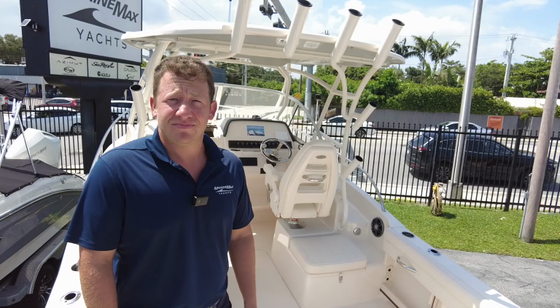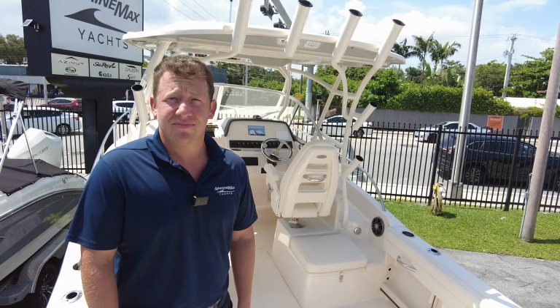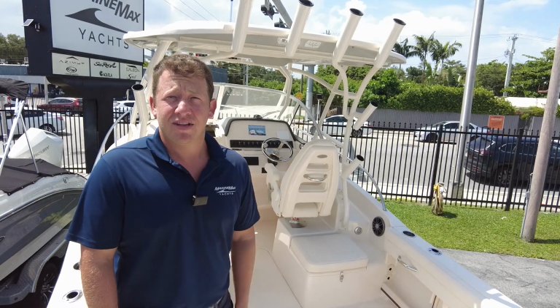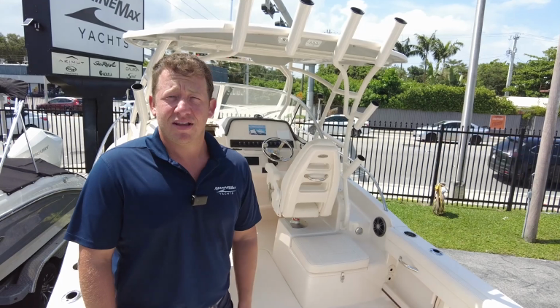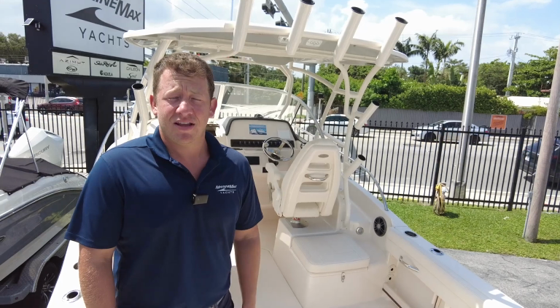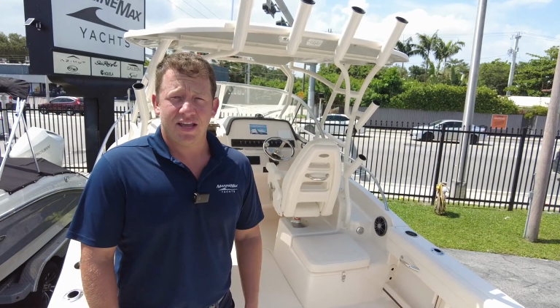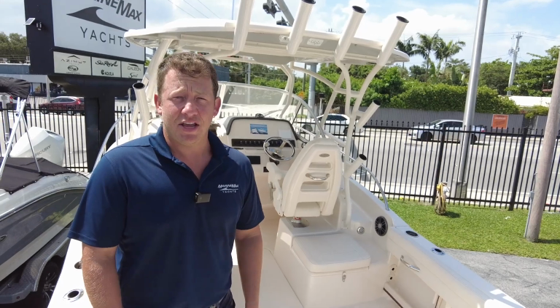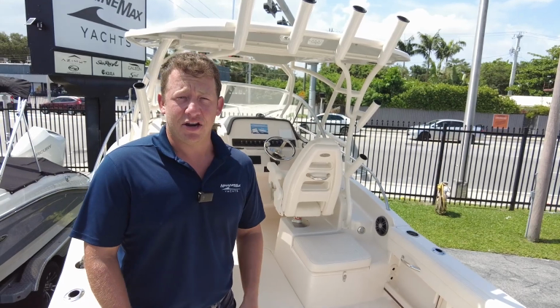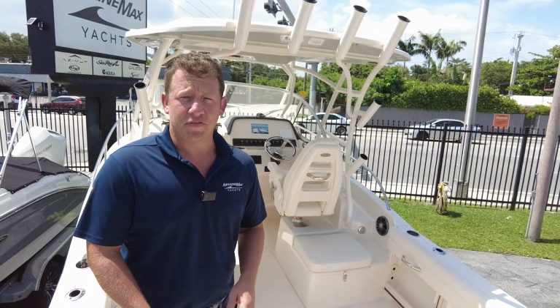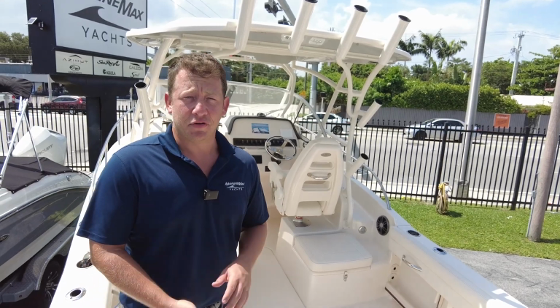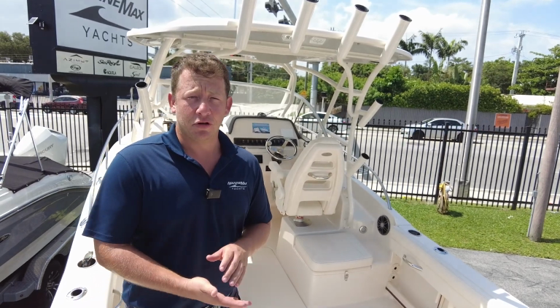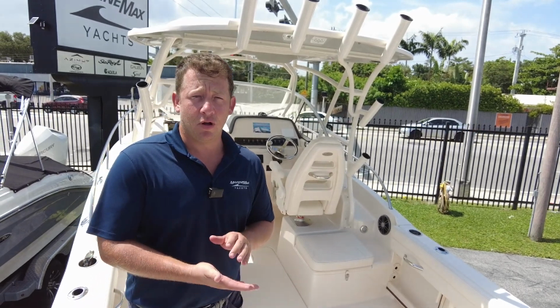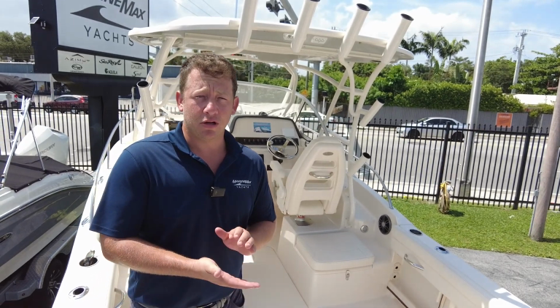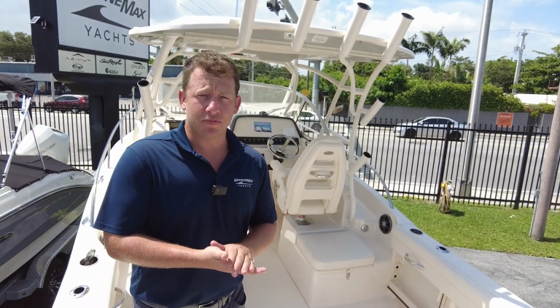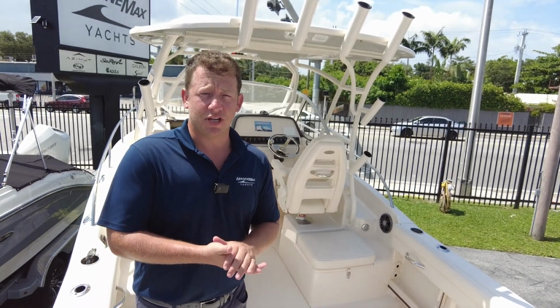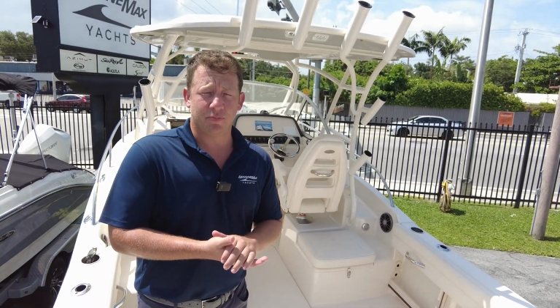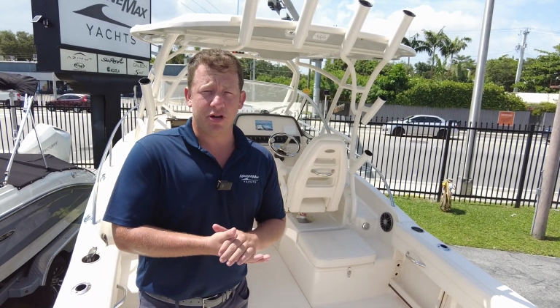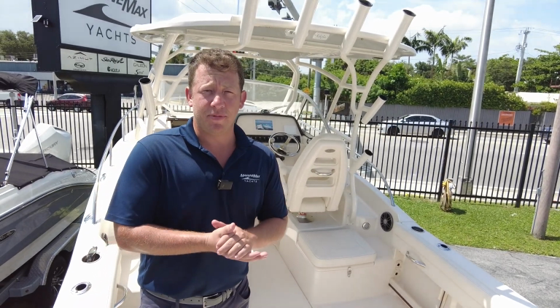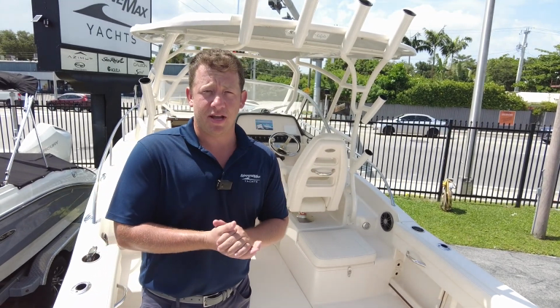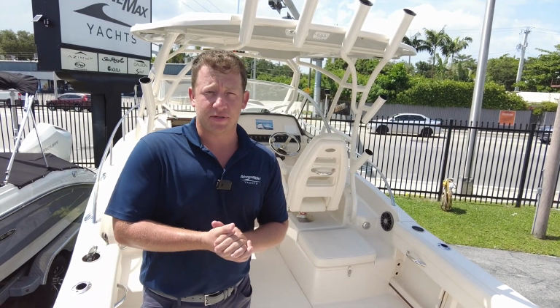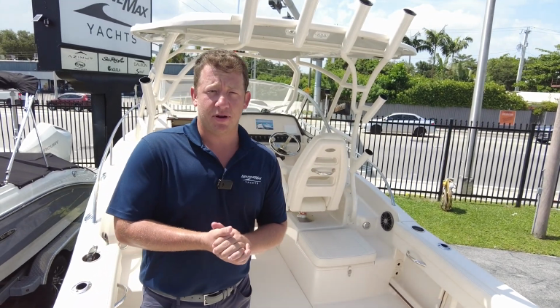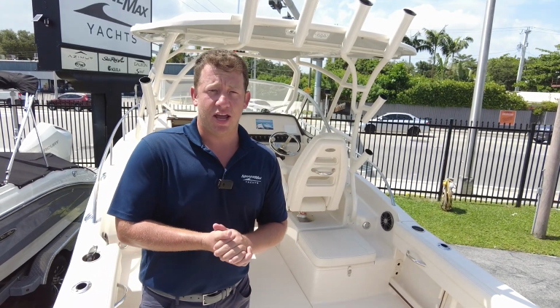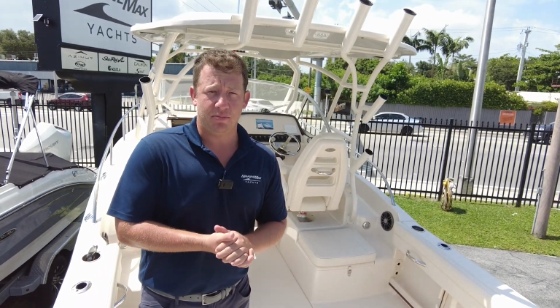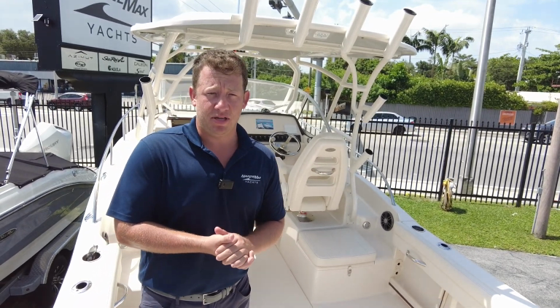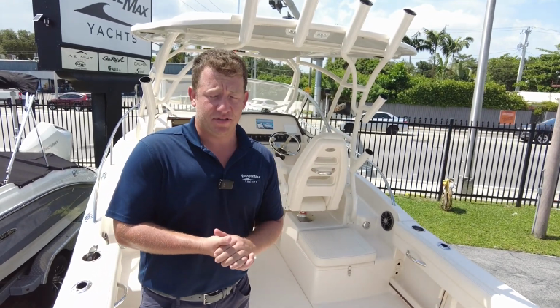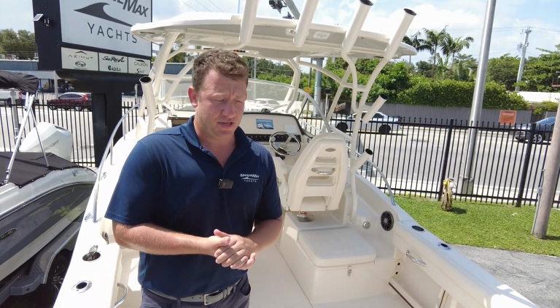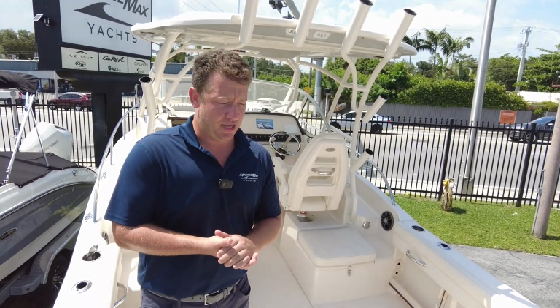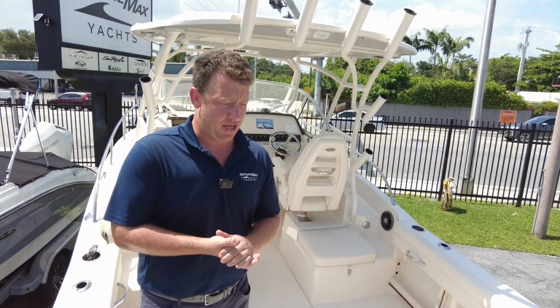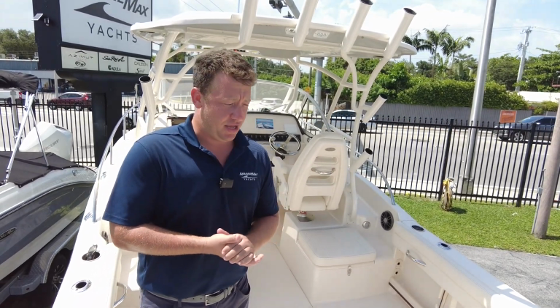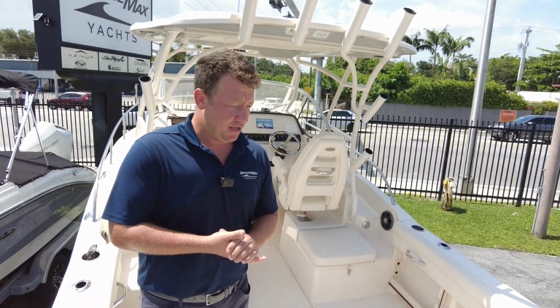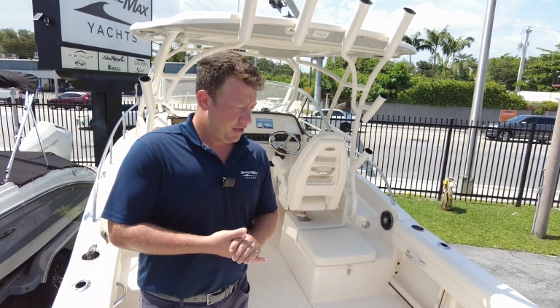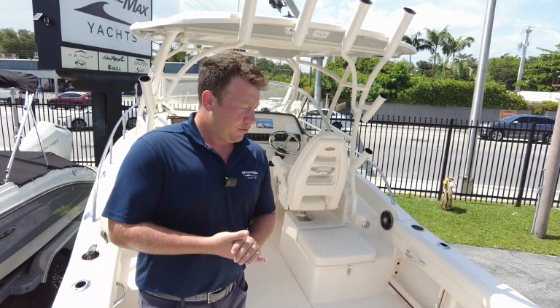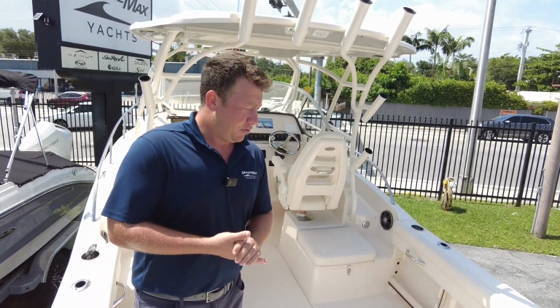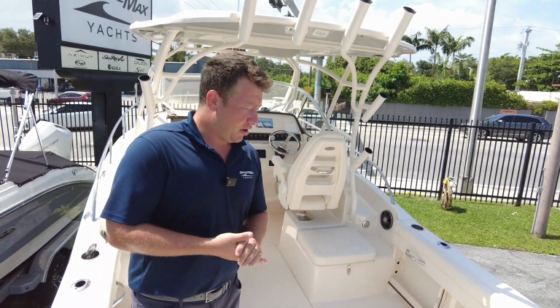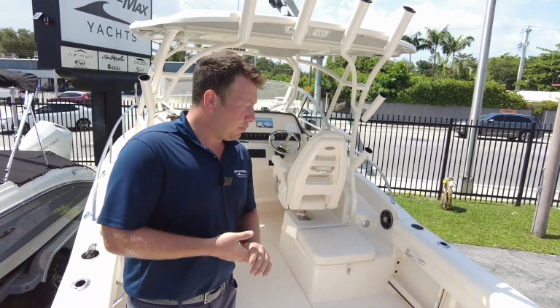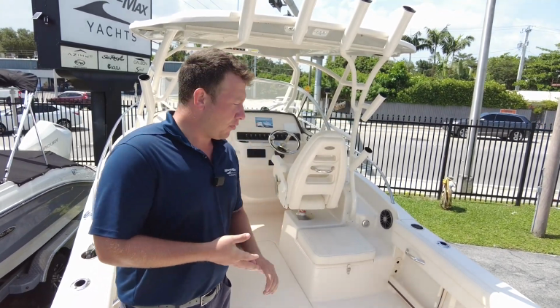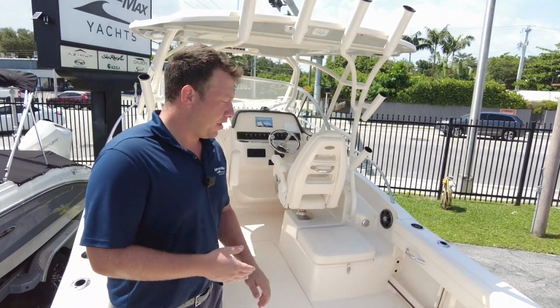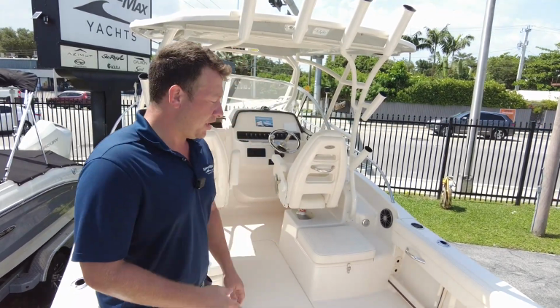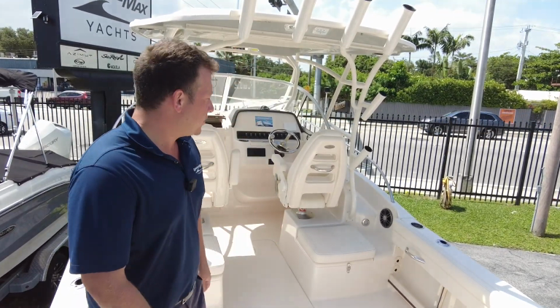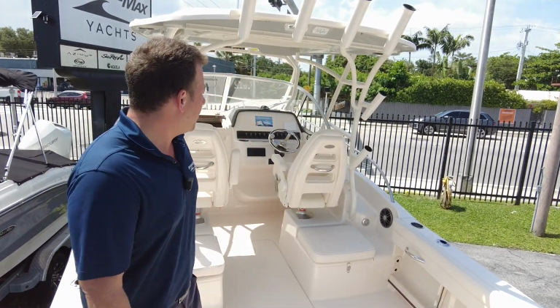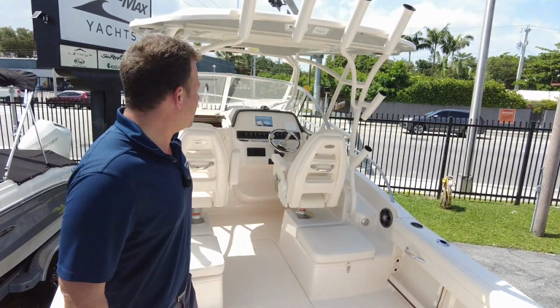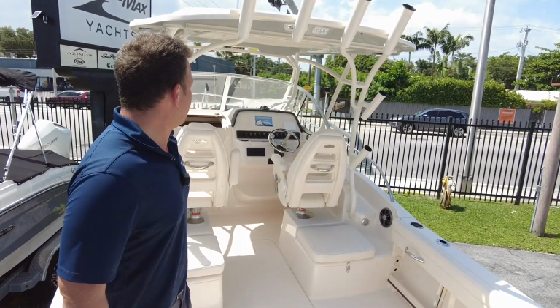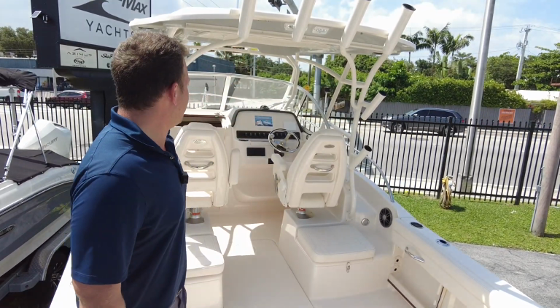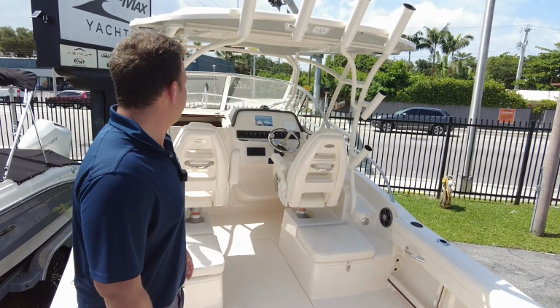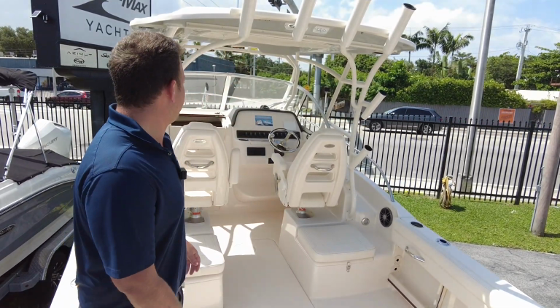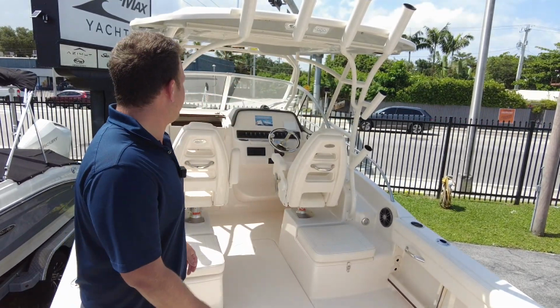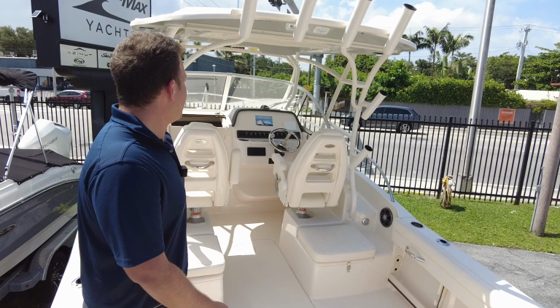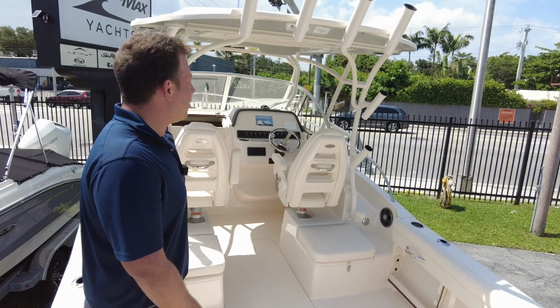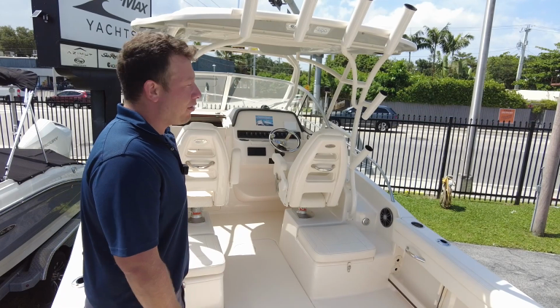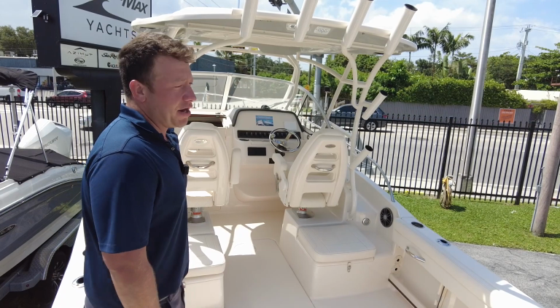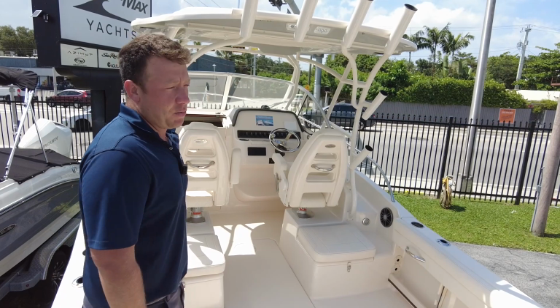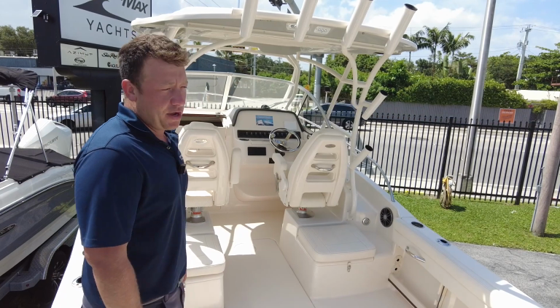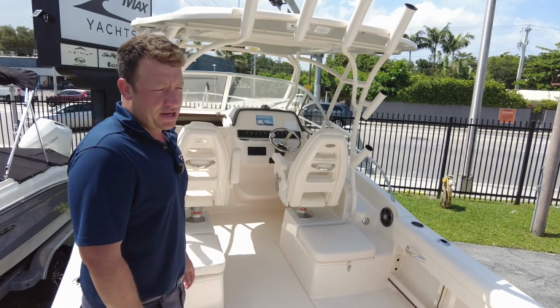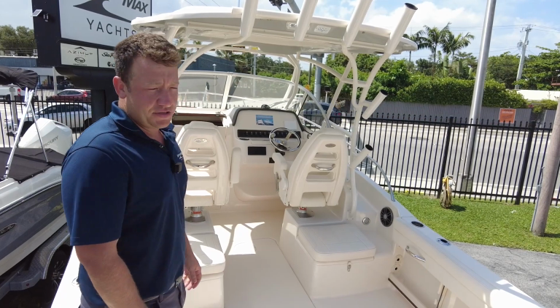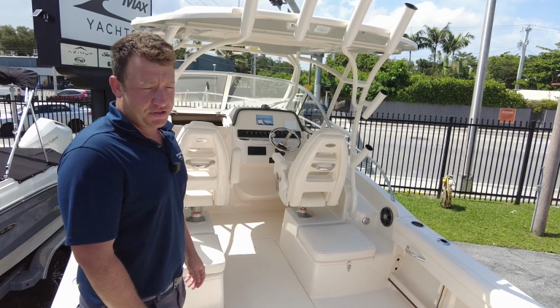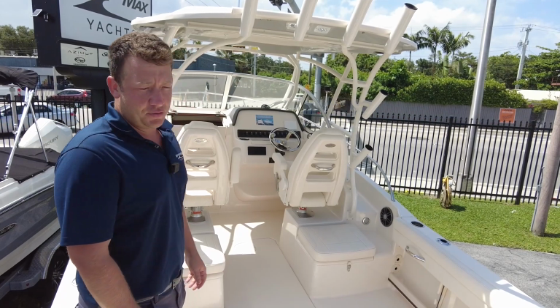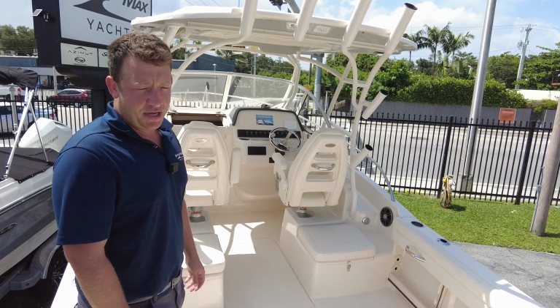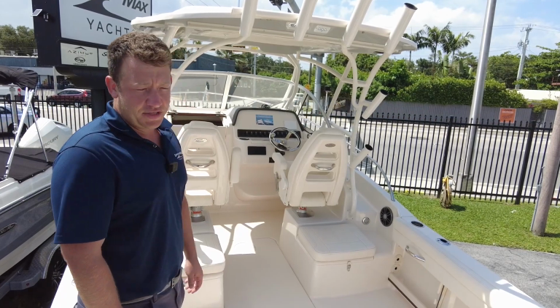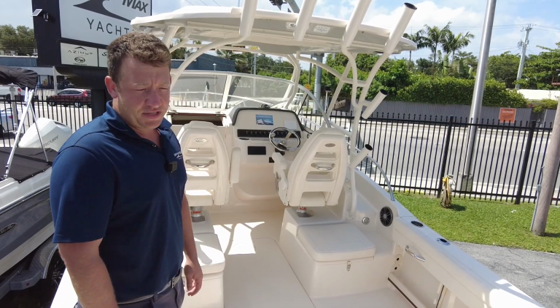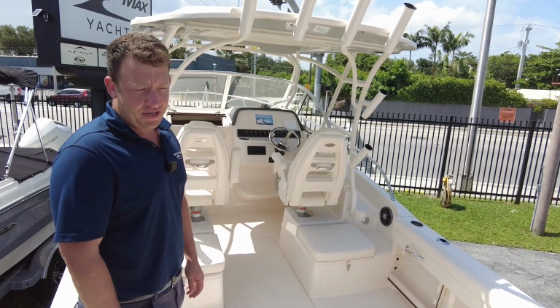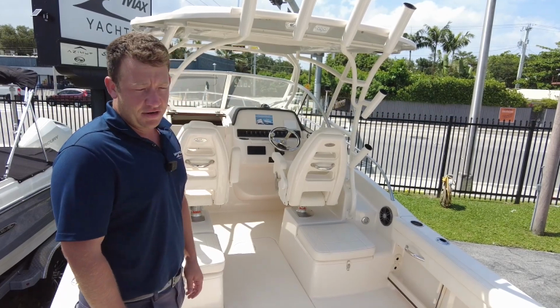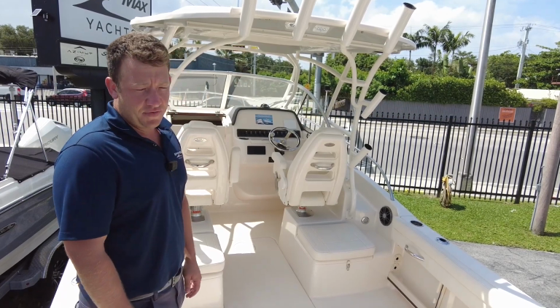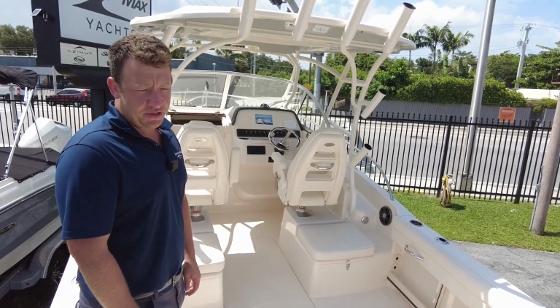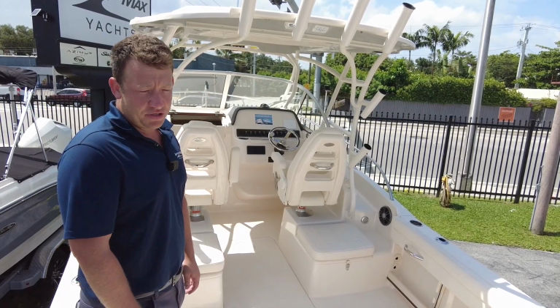Hey, good afternoon. Welcome to MarineMax Miami. Today, we are on board a 2023 Grady White 218 Adventure.